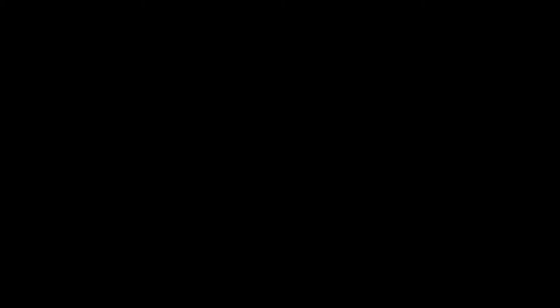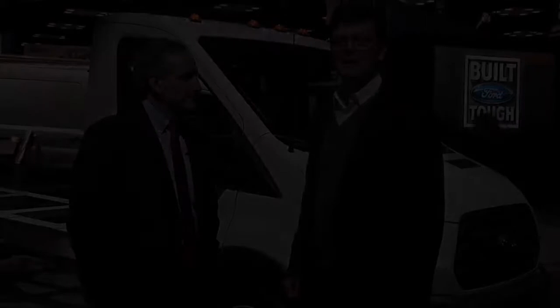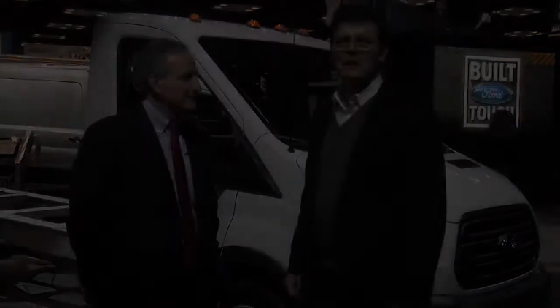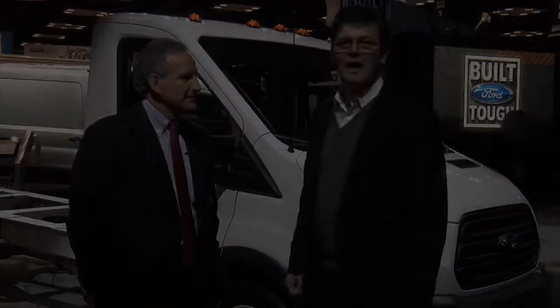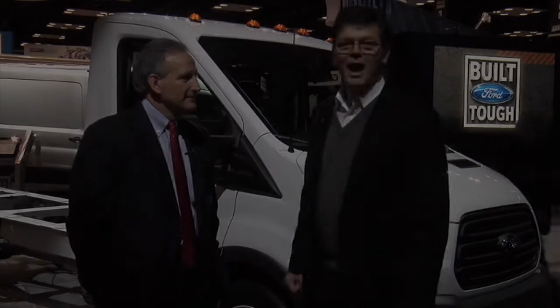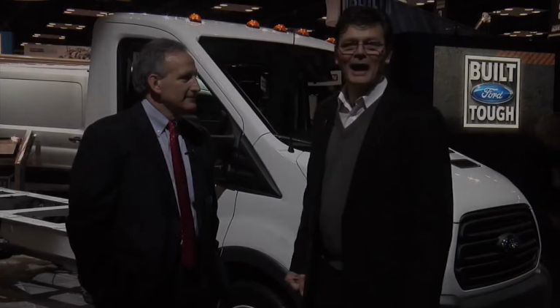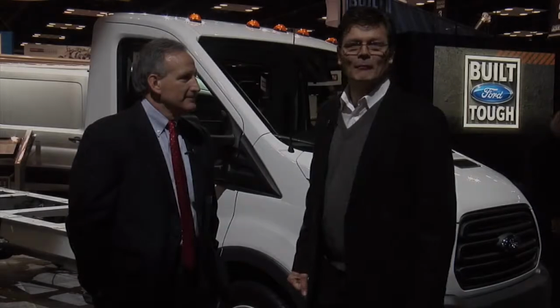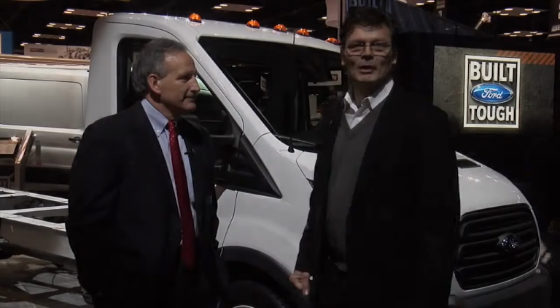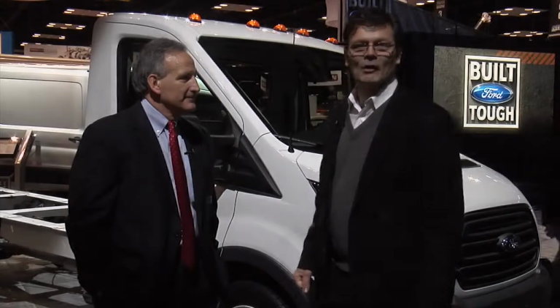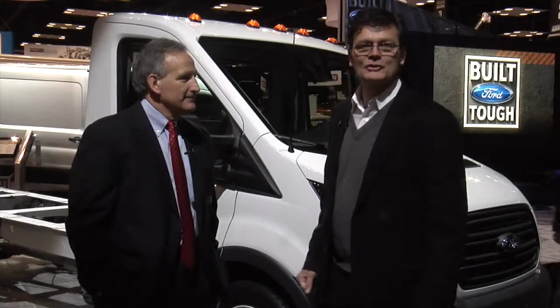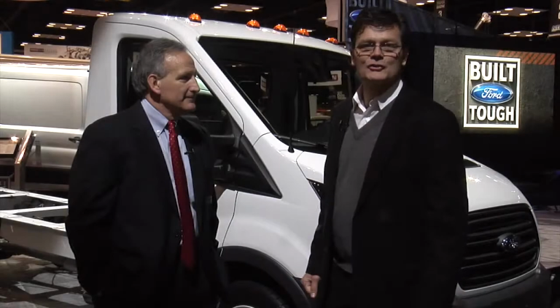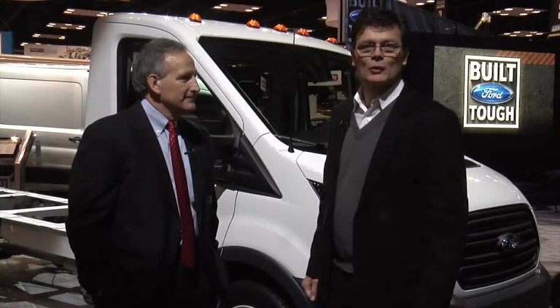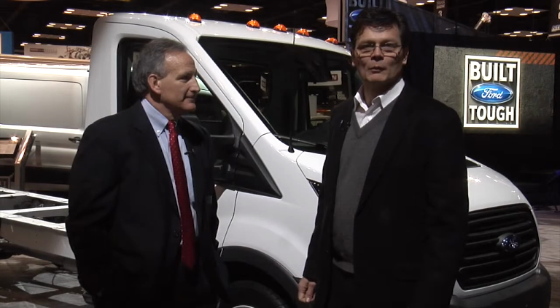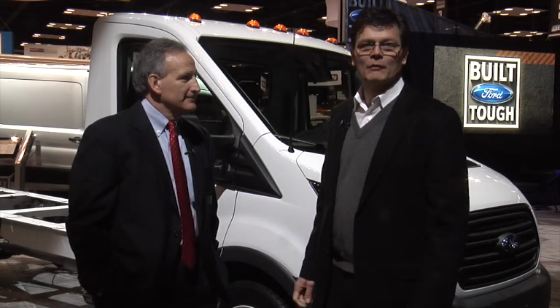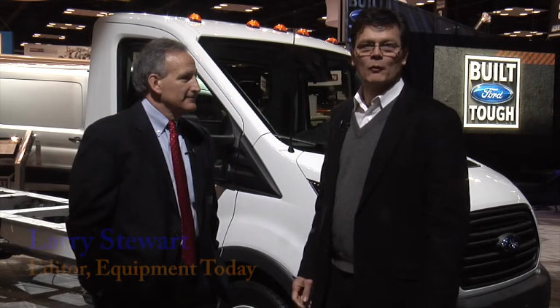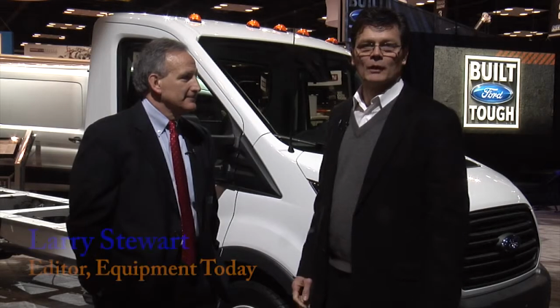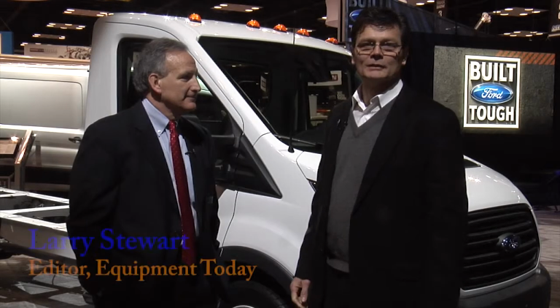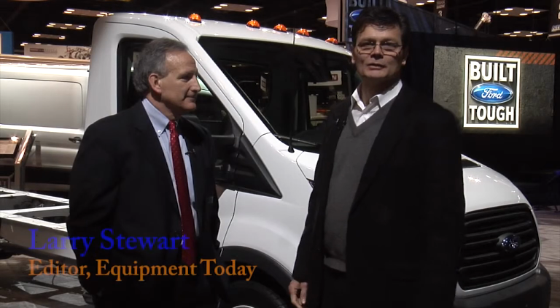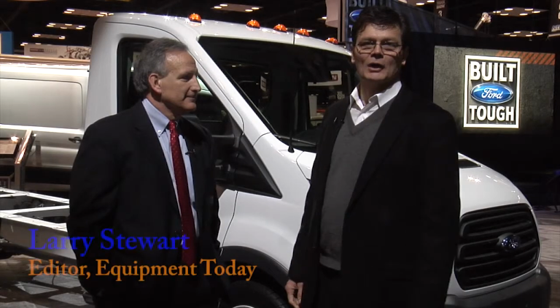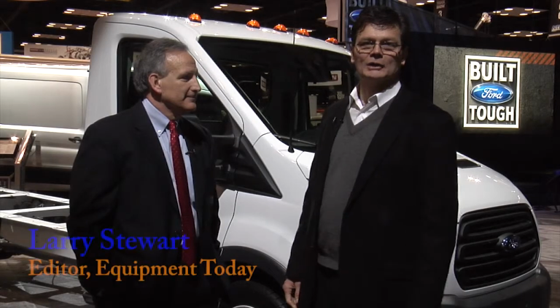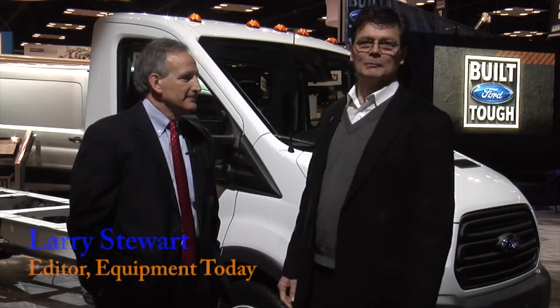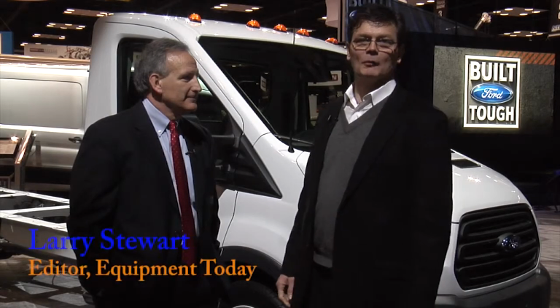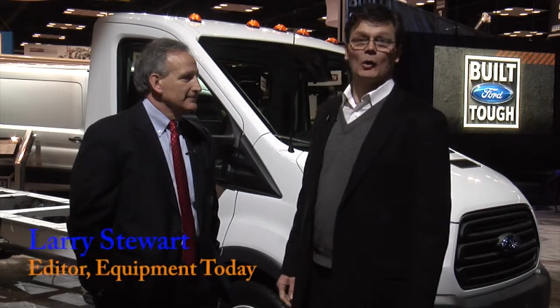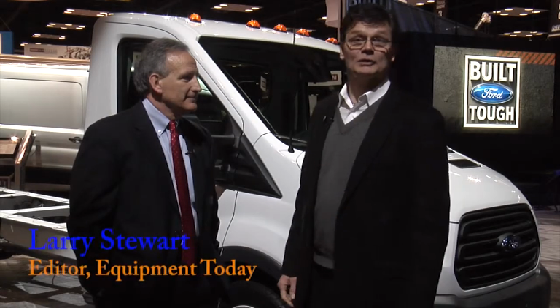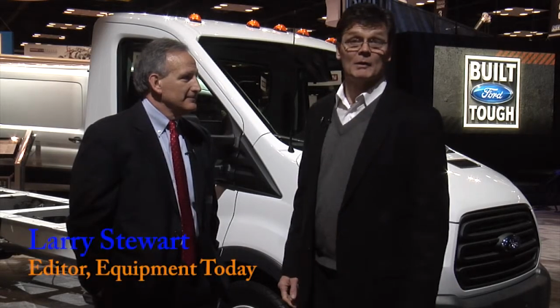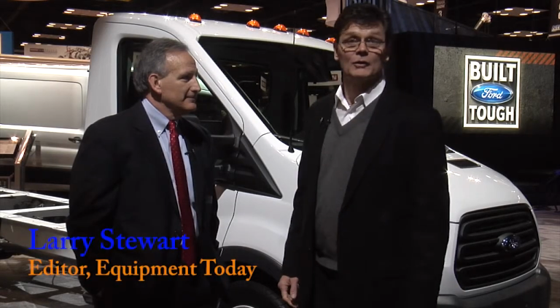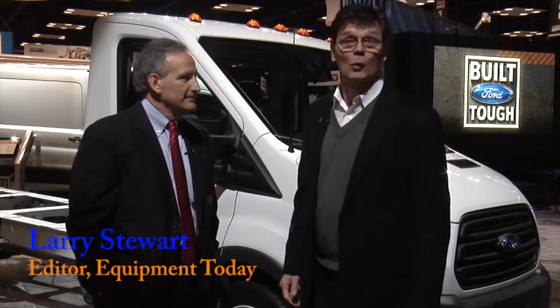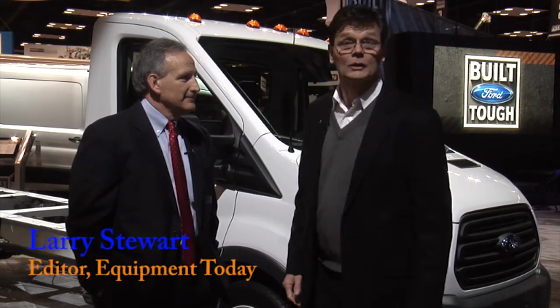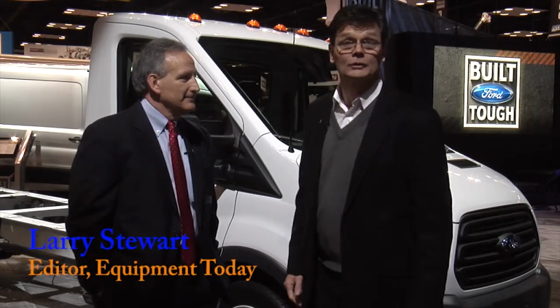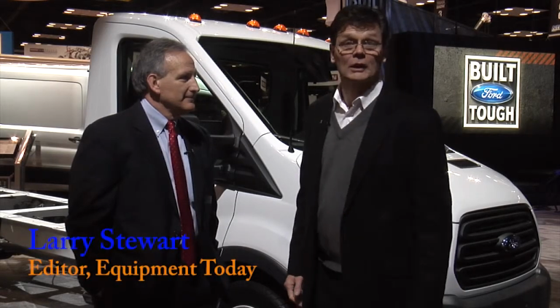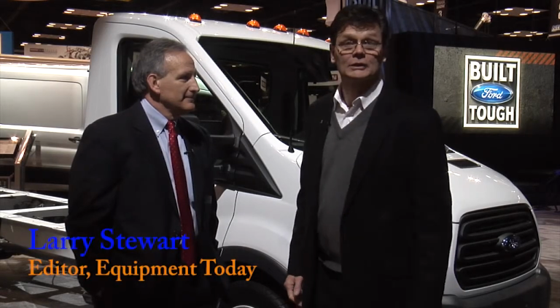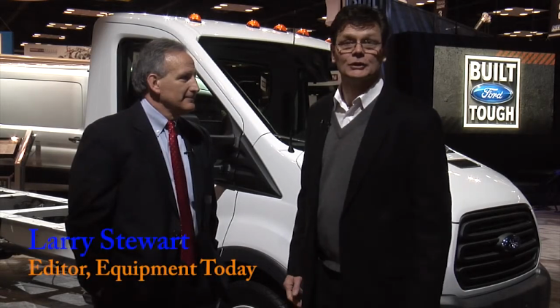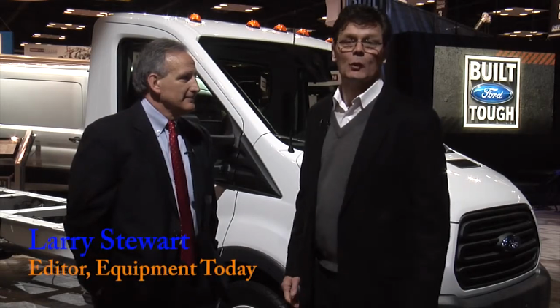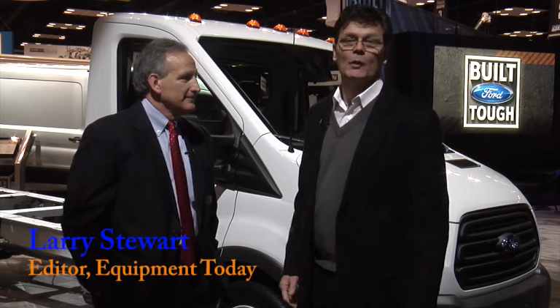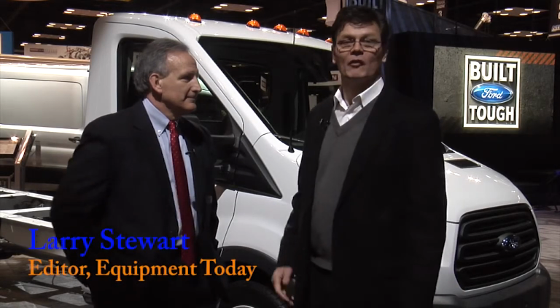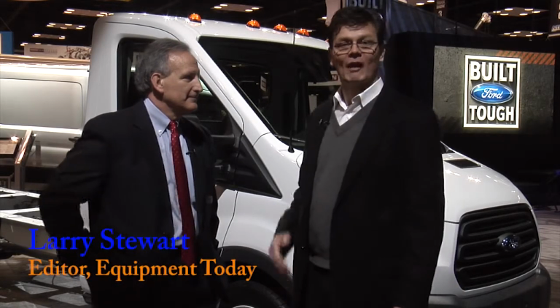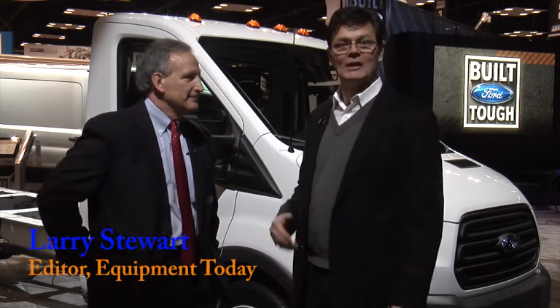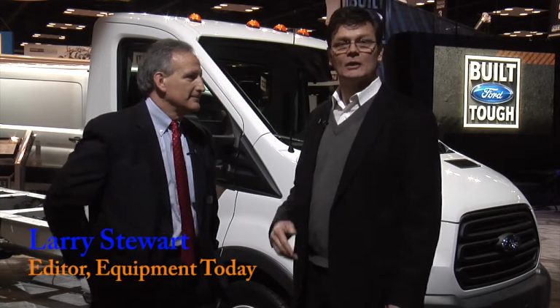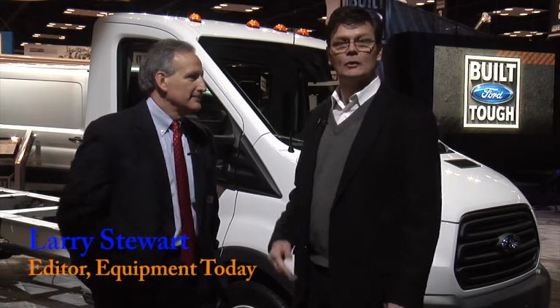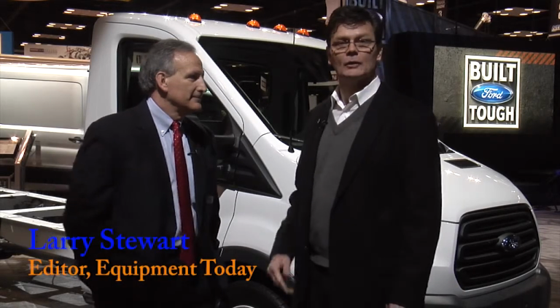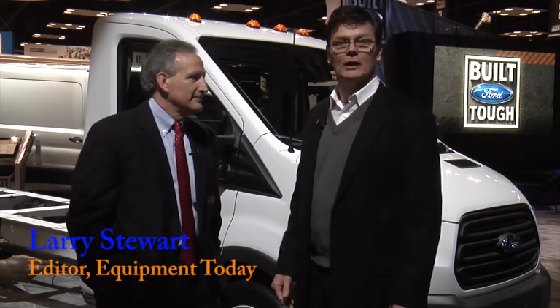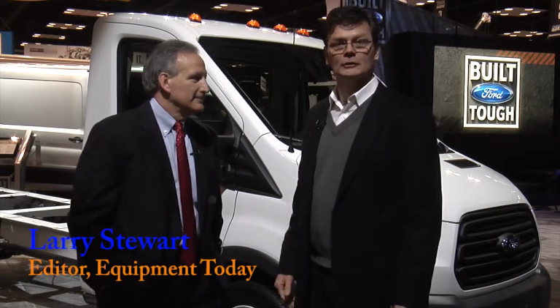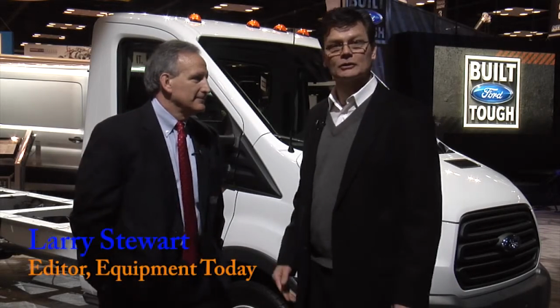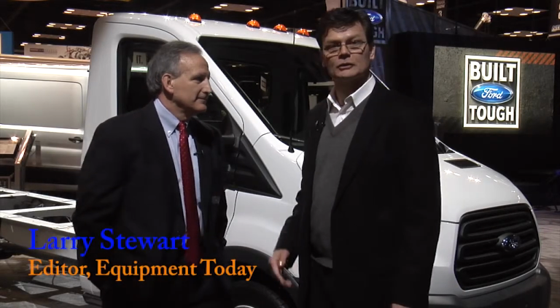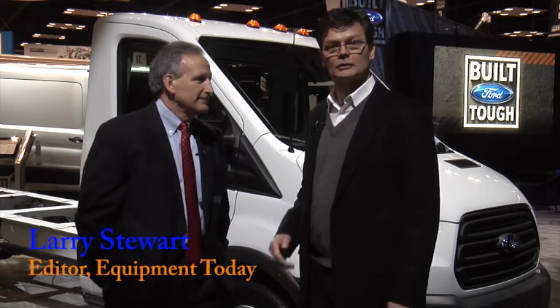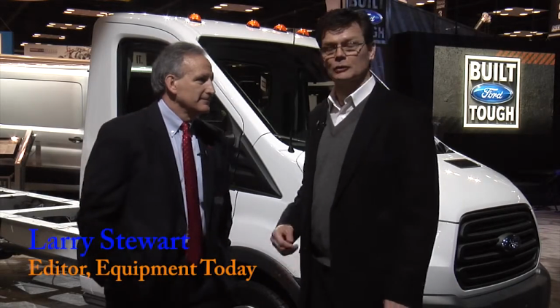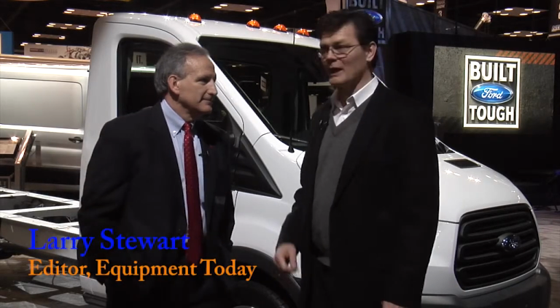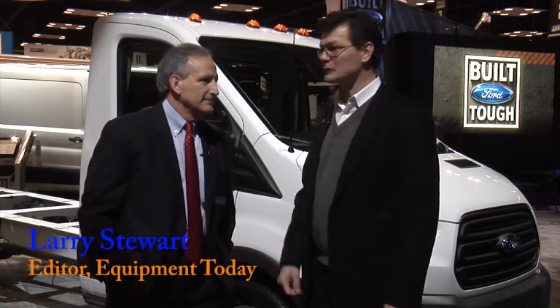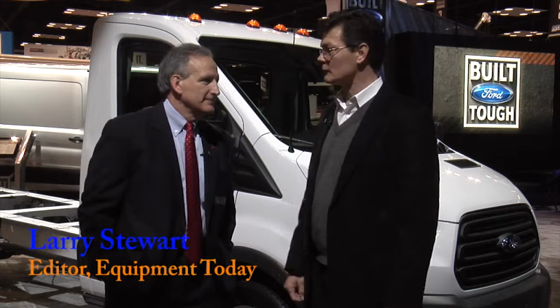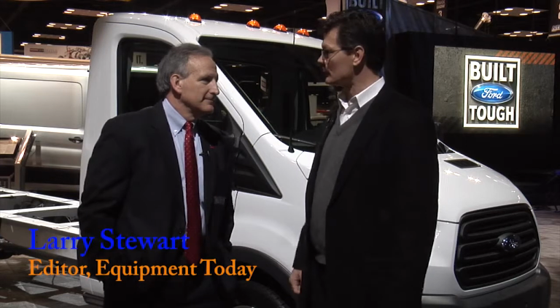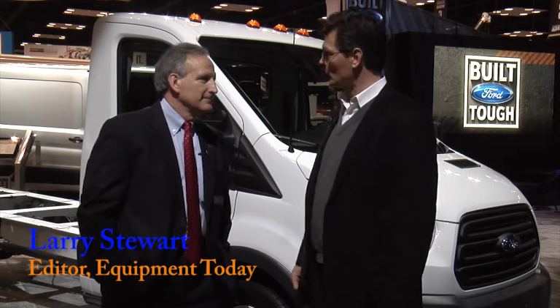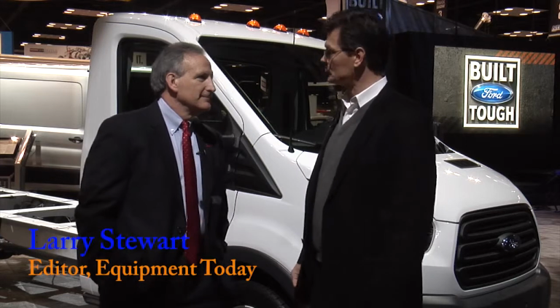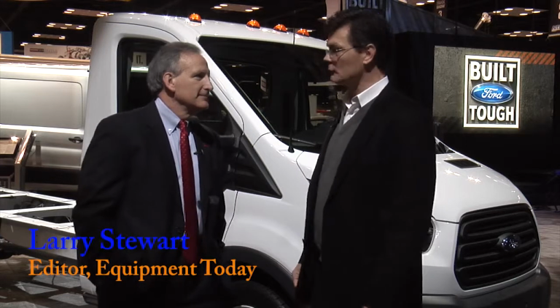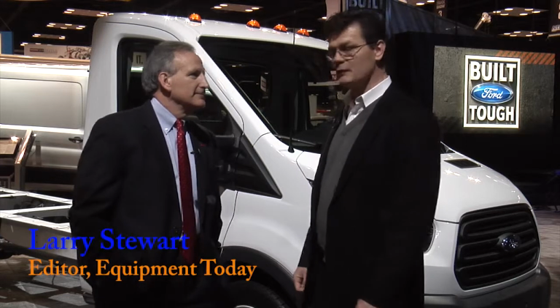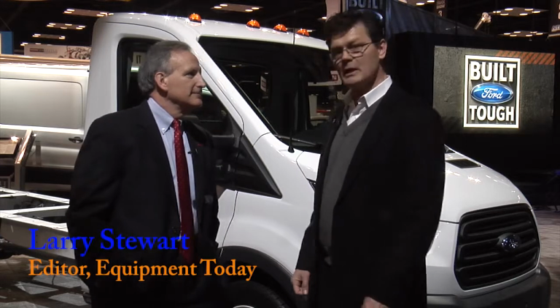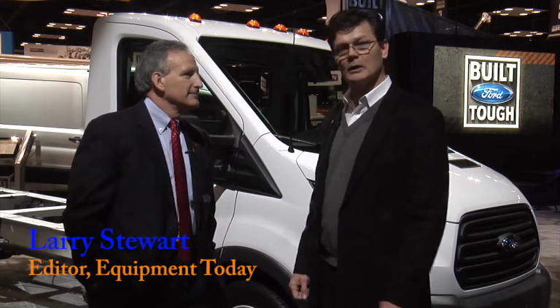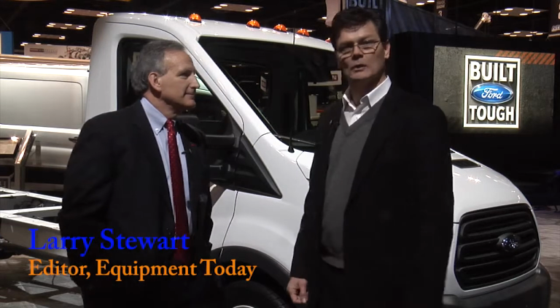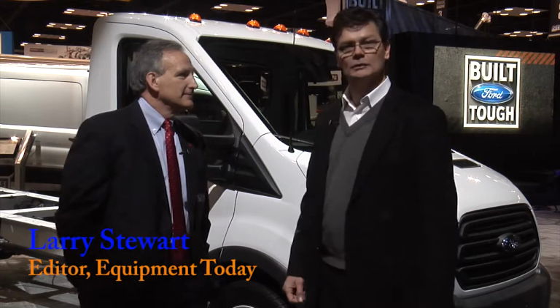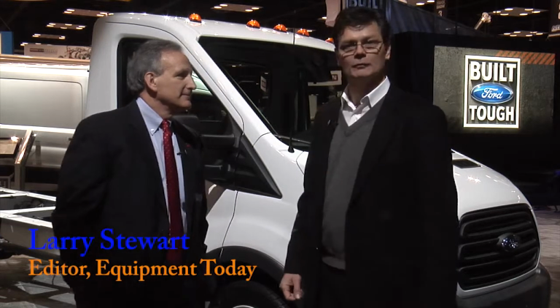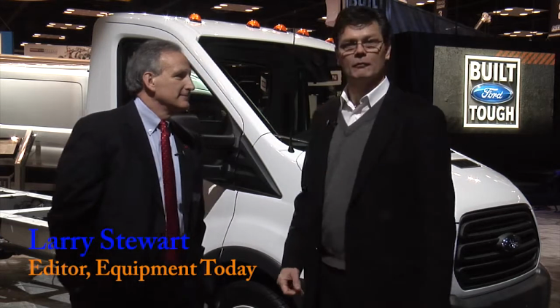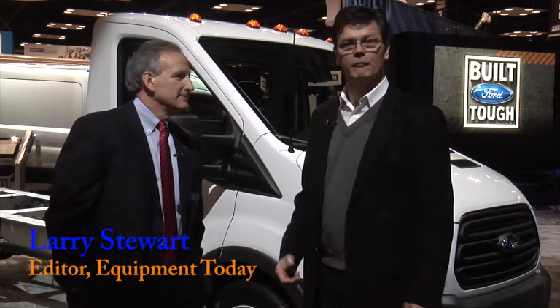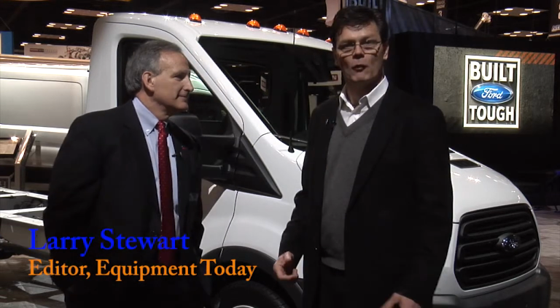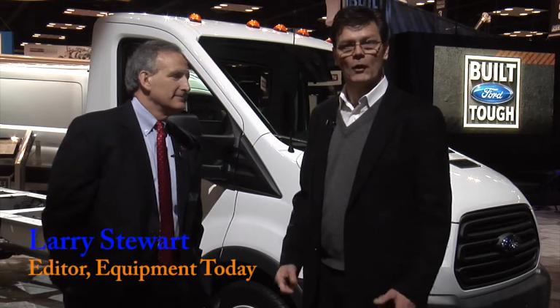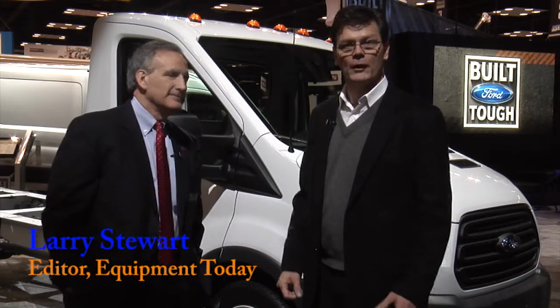Hi, I'm Larry Stewart with Ford Construction Pros. I'm at the Work Truck Show with Len DeLuca, Director of Commercial Vehicles for Ford.